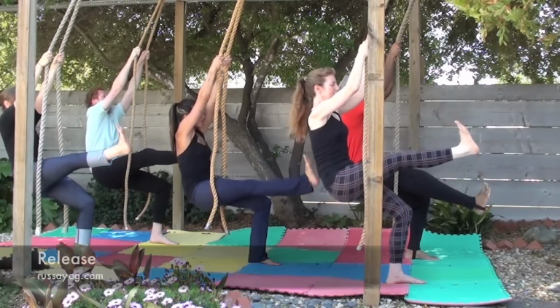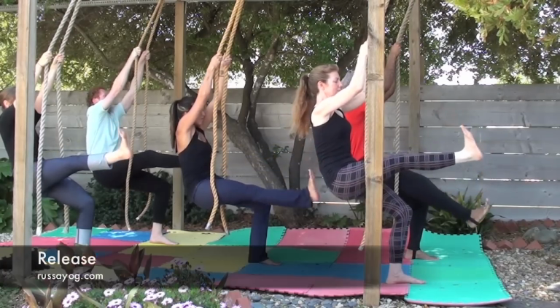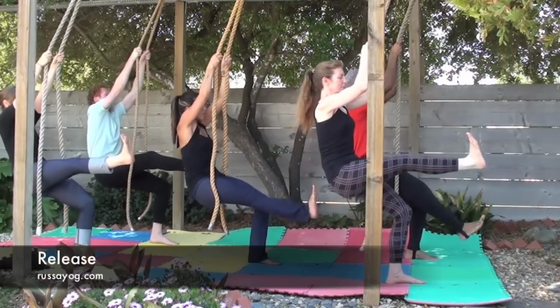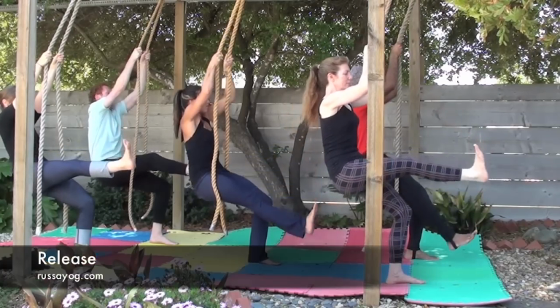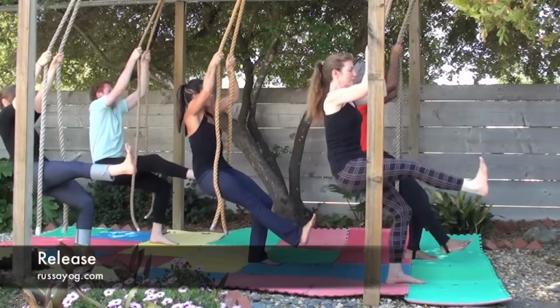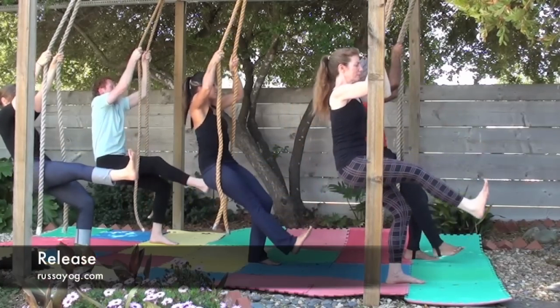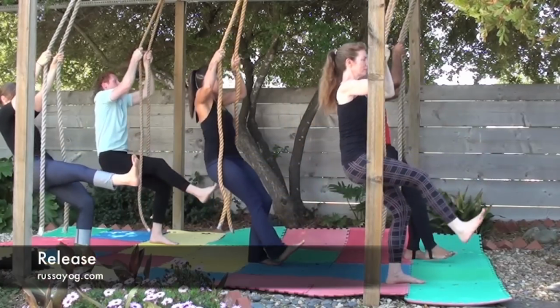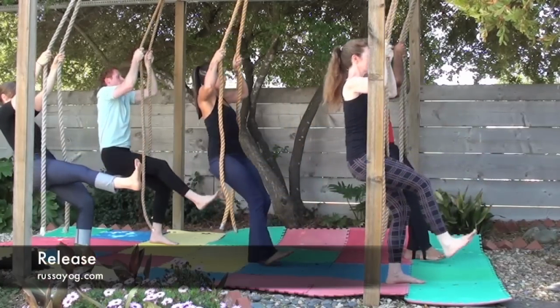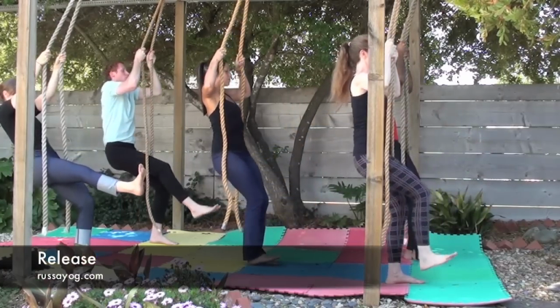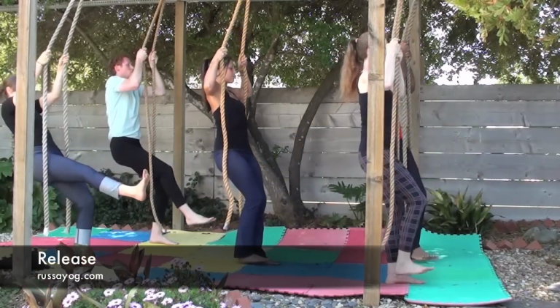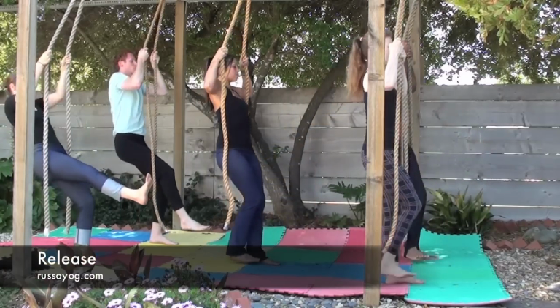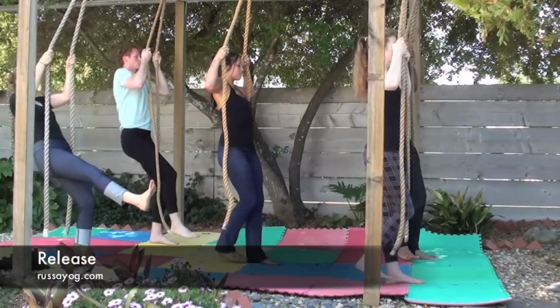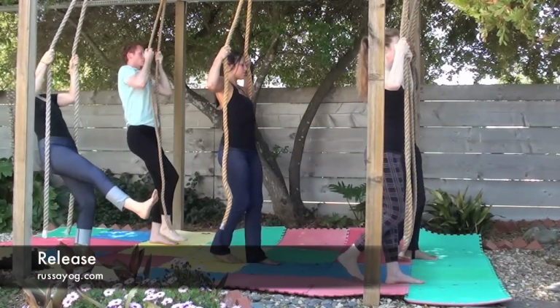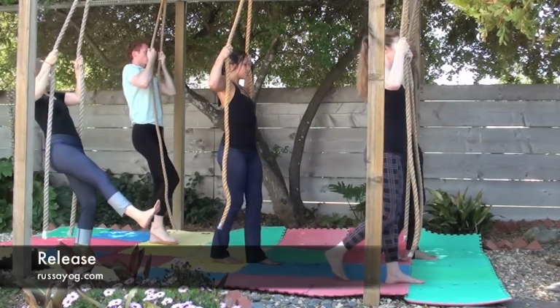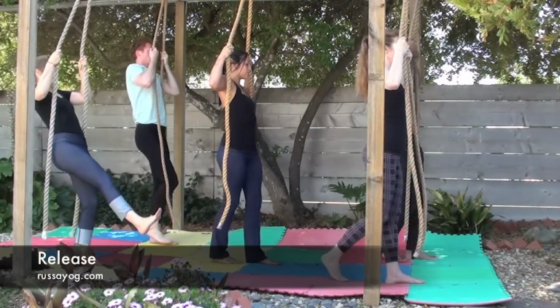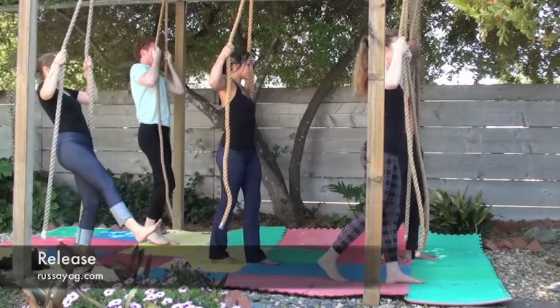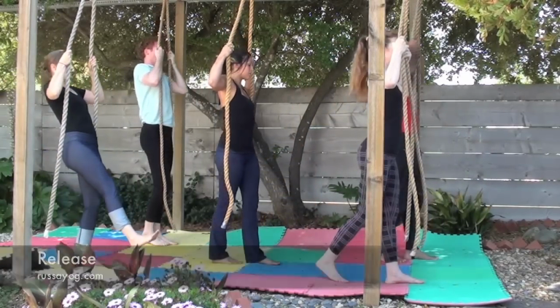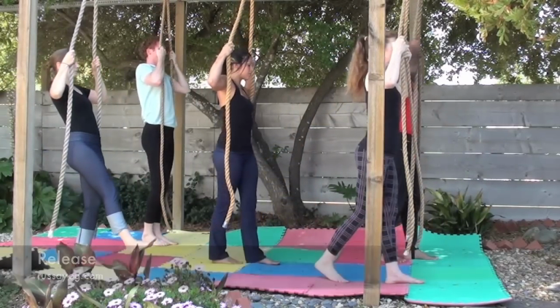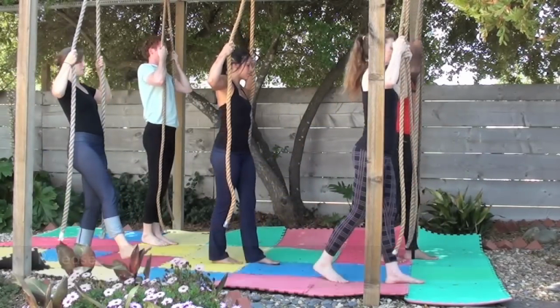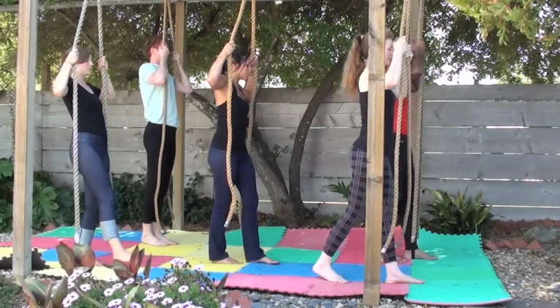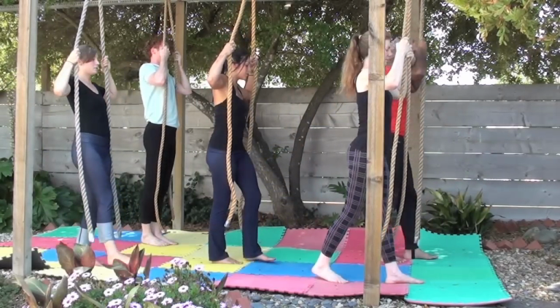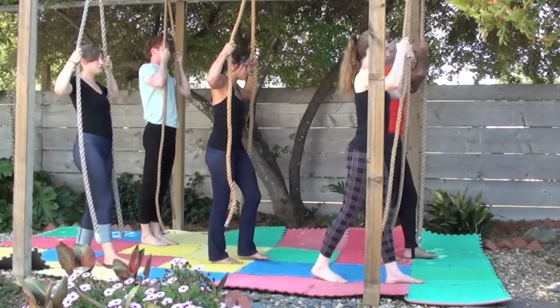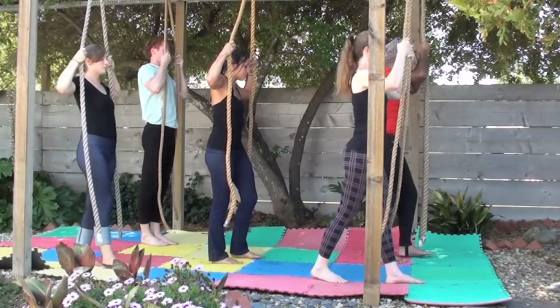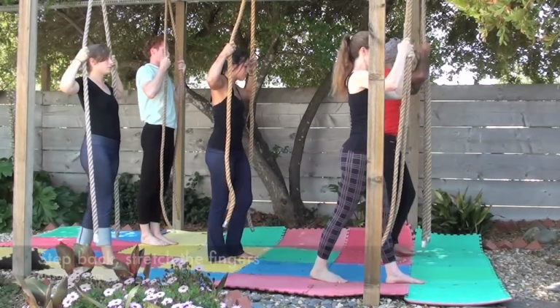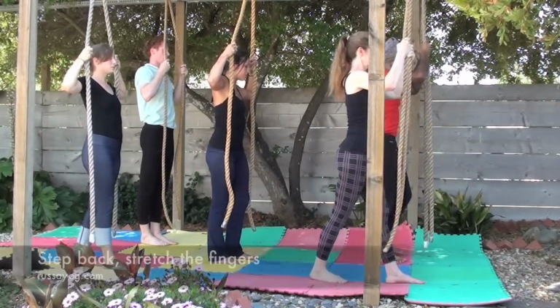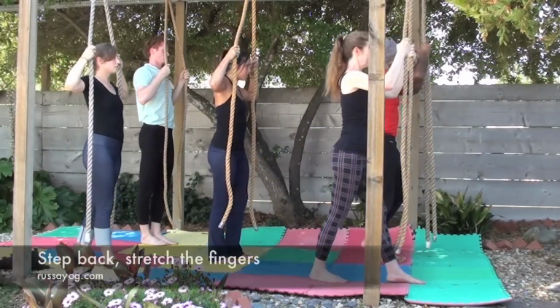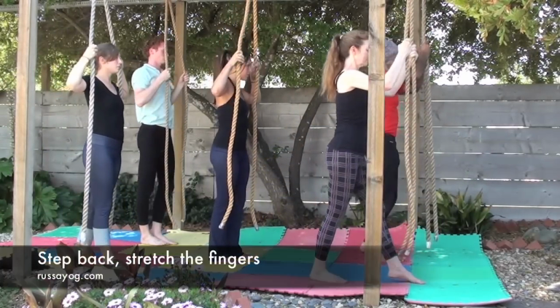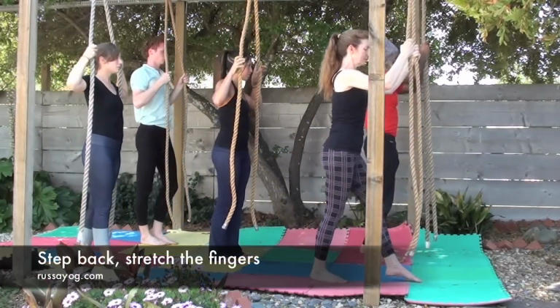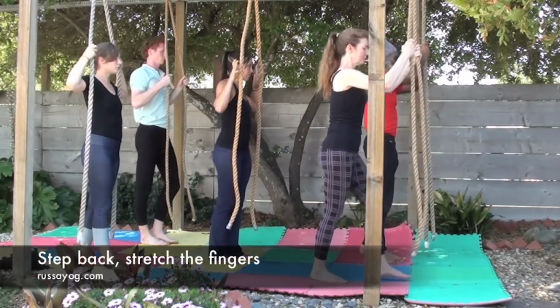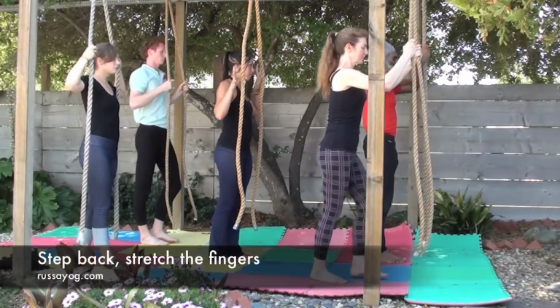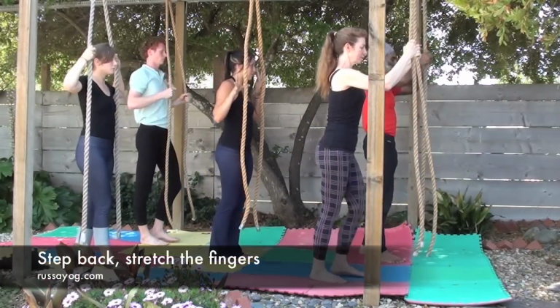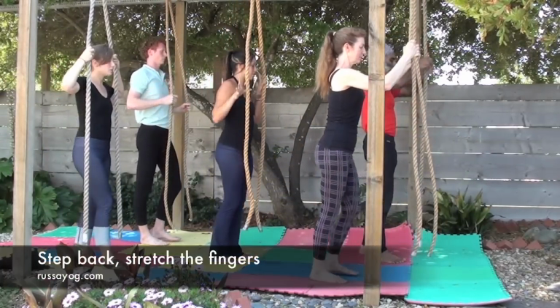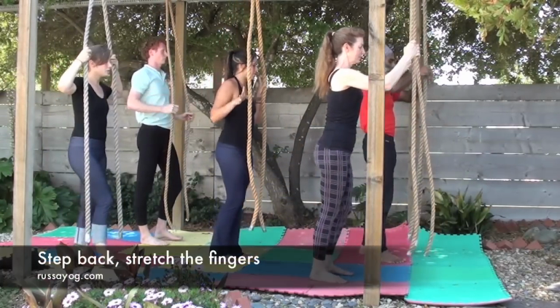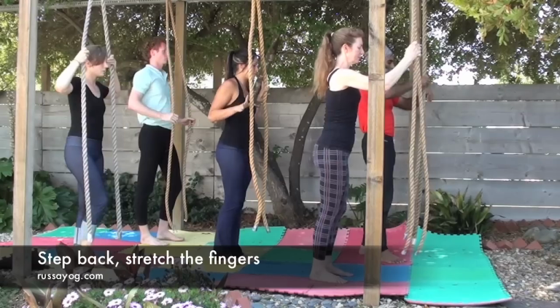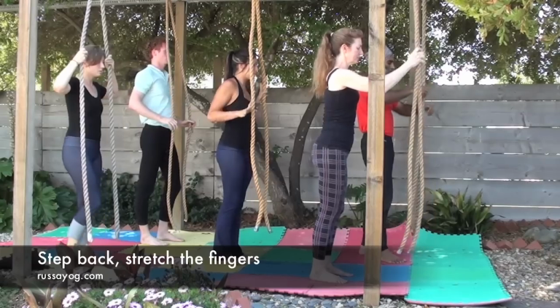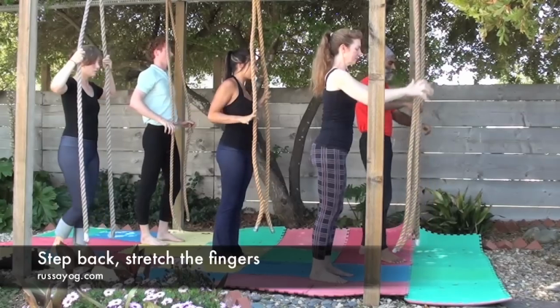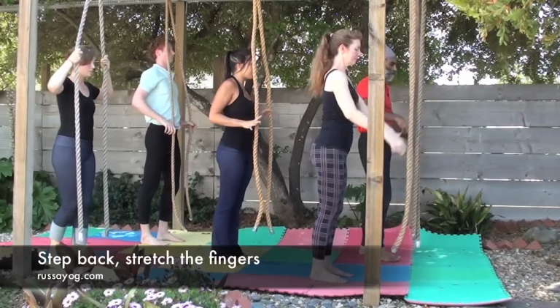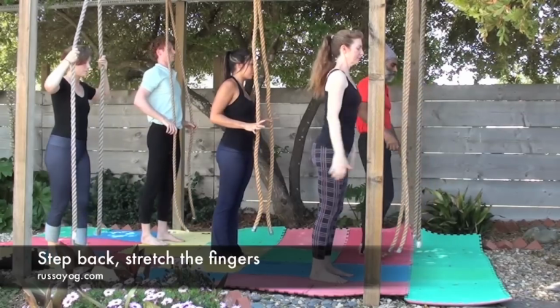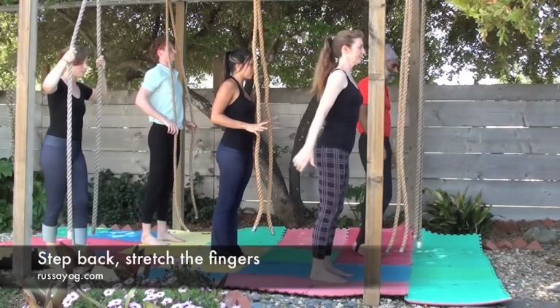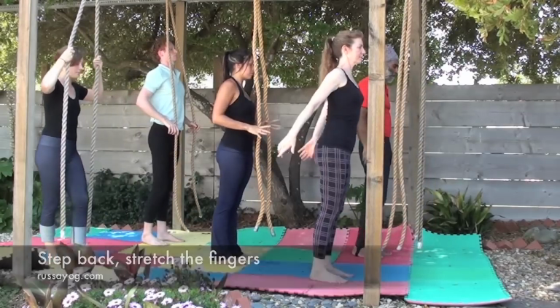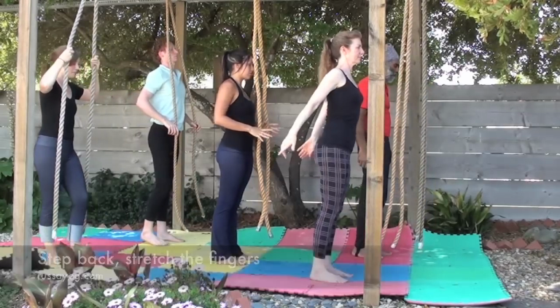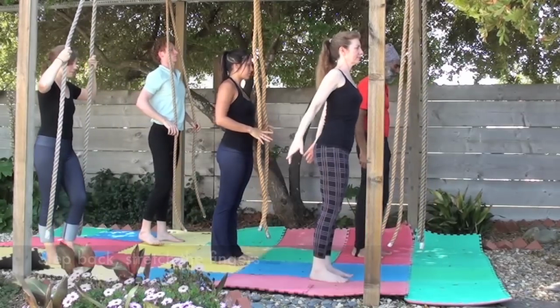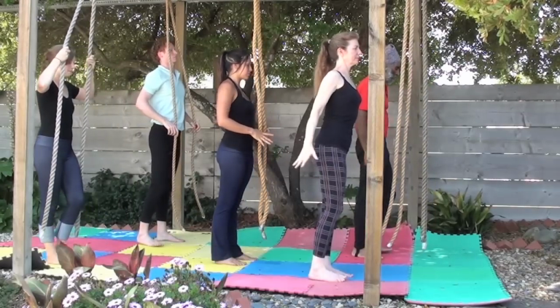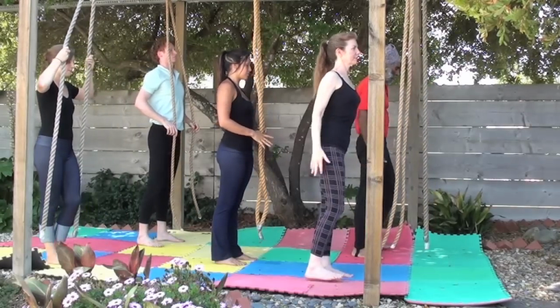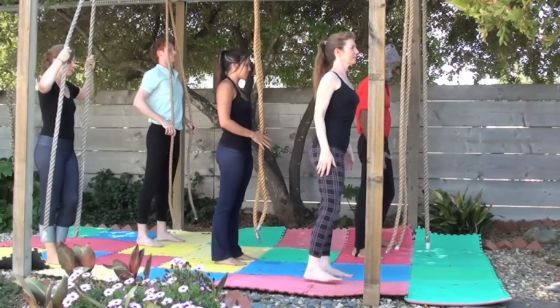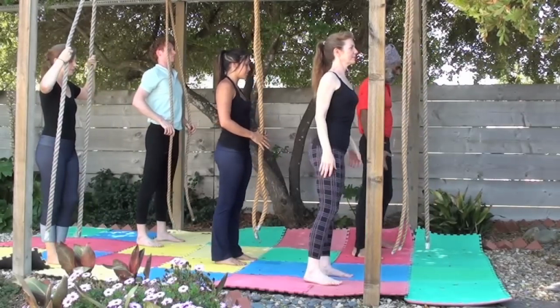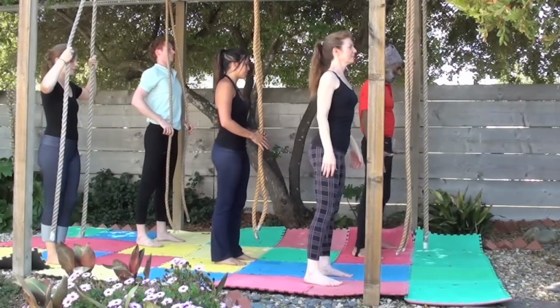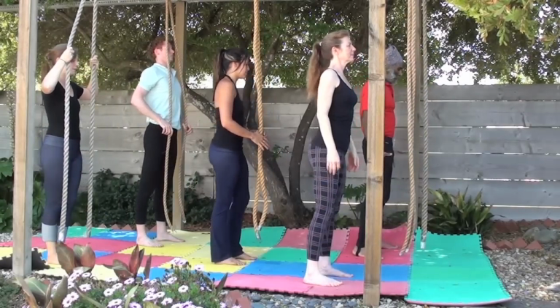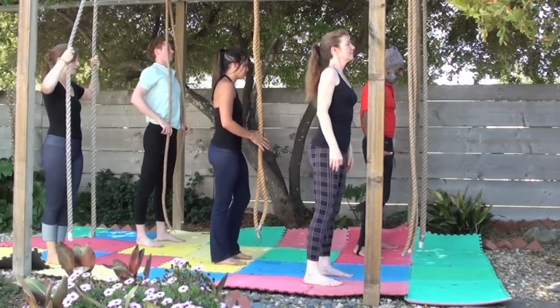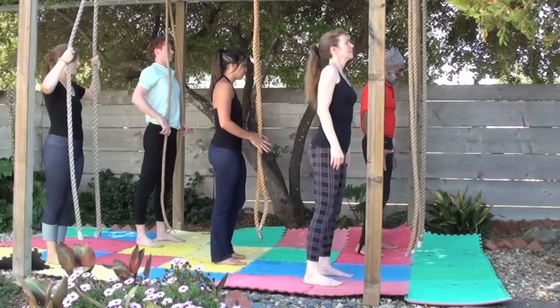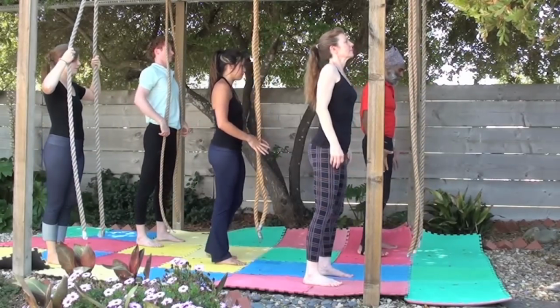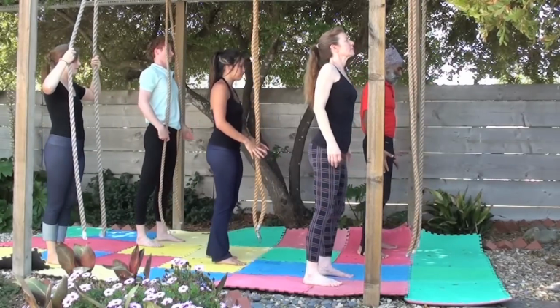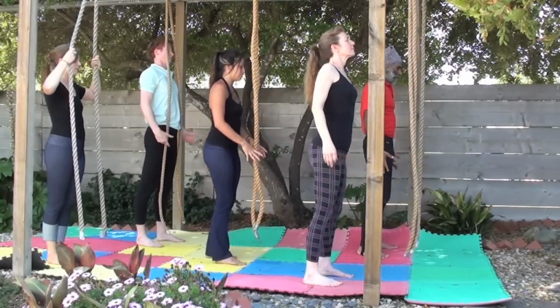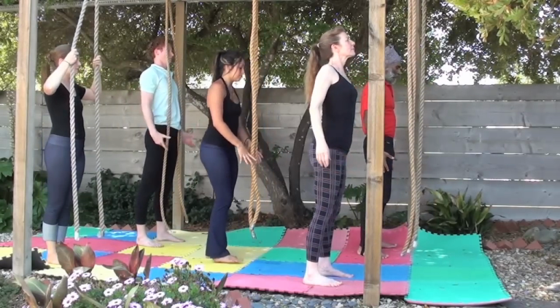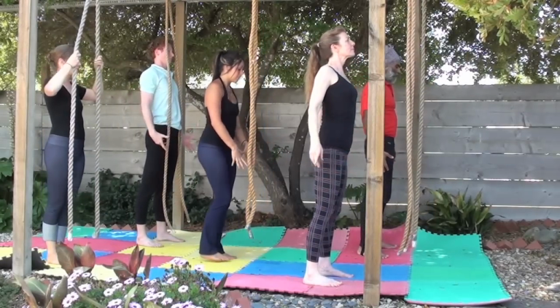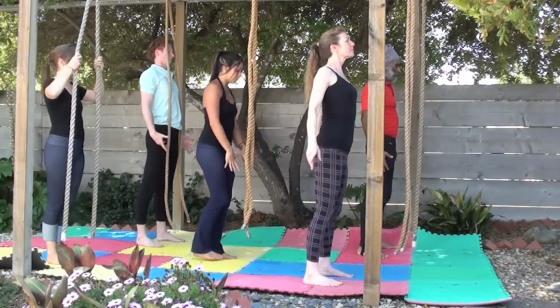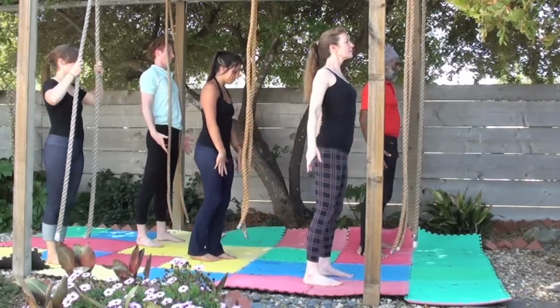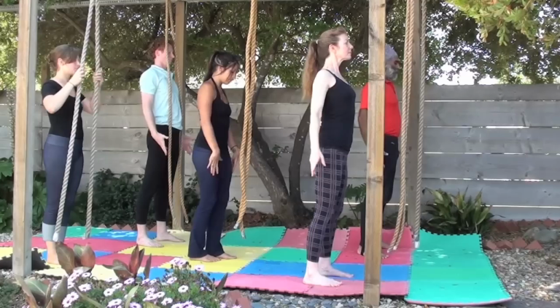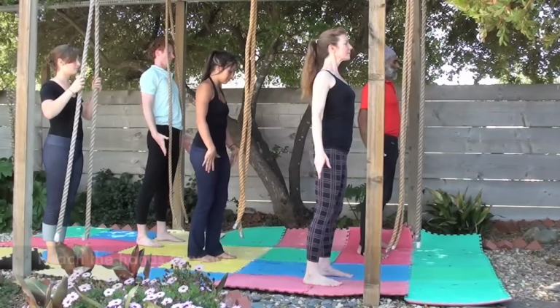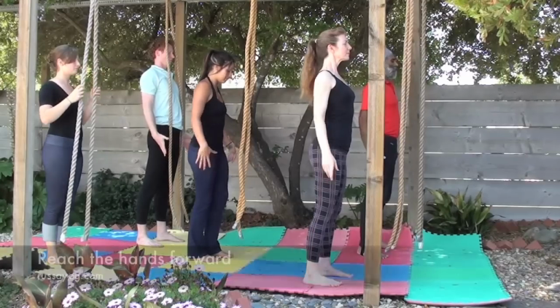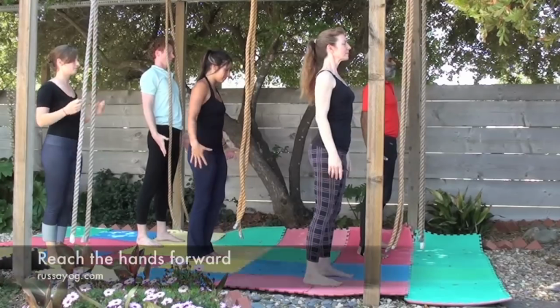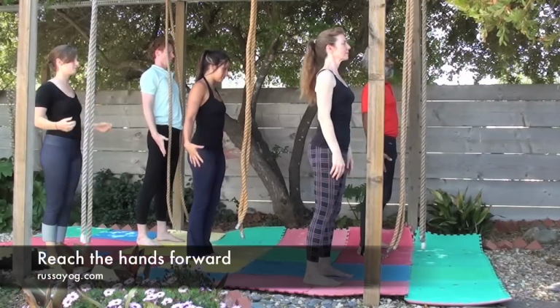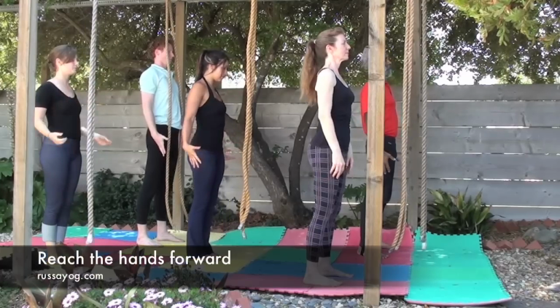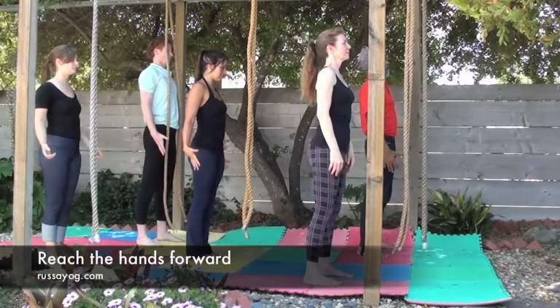And release. Standing up, step back, let go of the ropes. Roll the shoulders and do a stretch for the fingers.